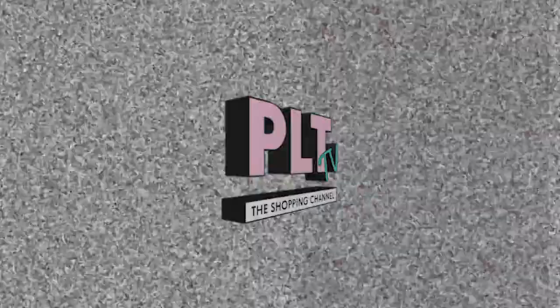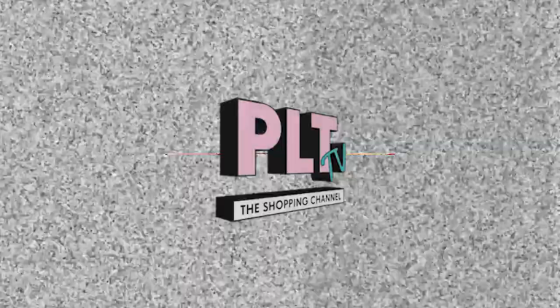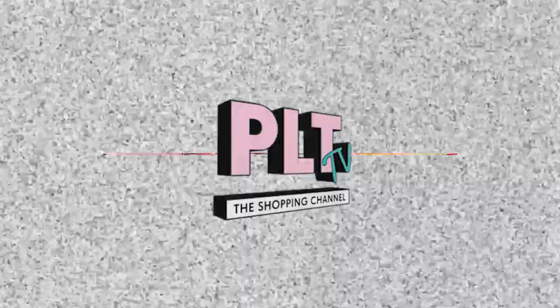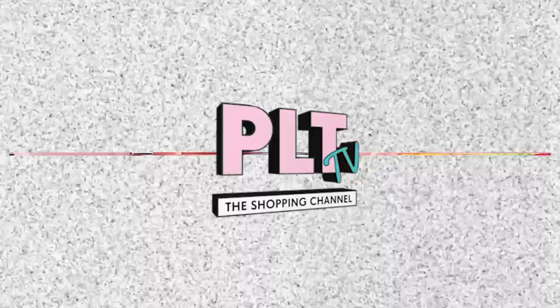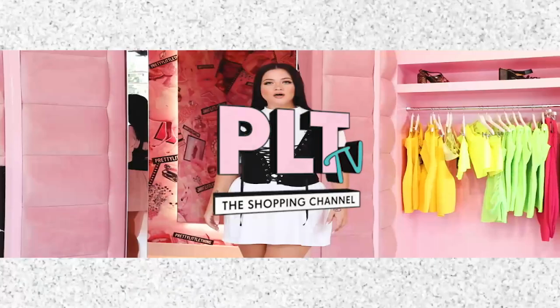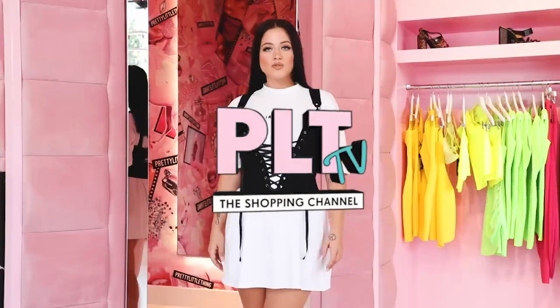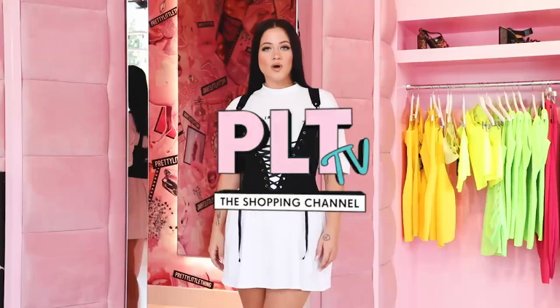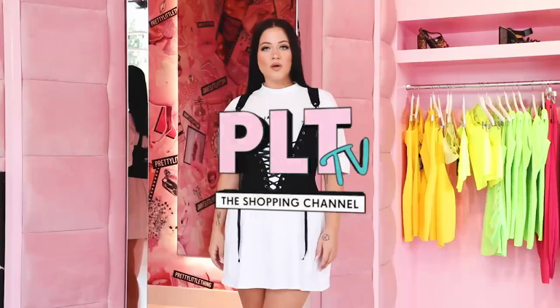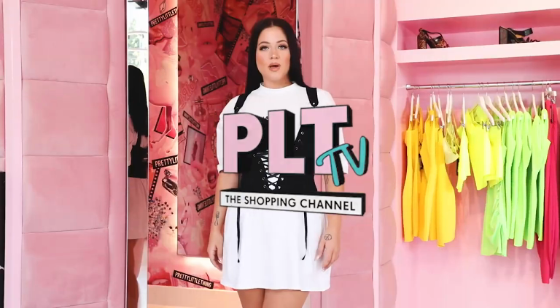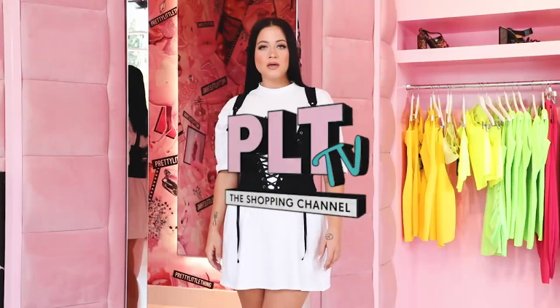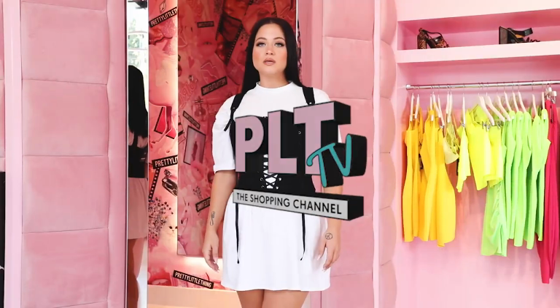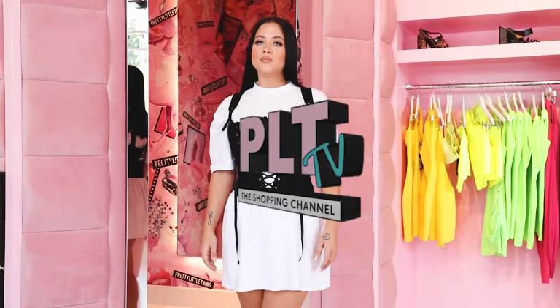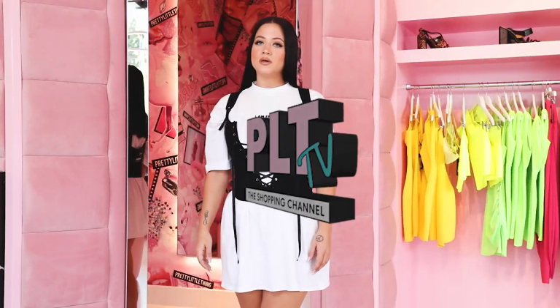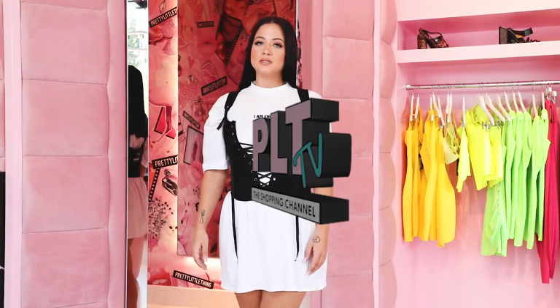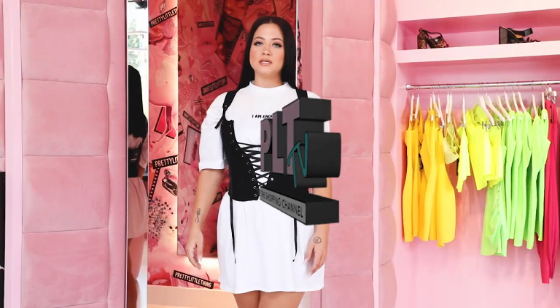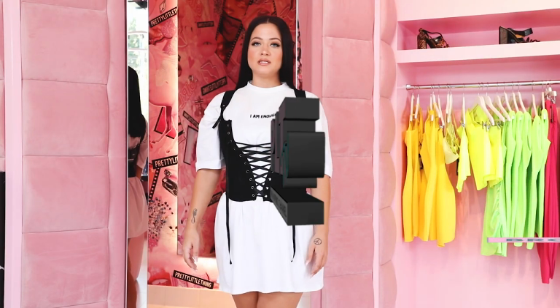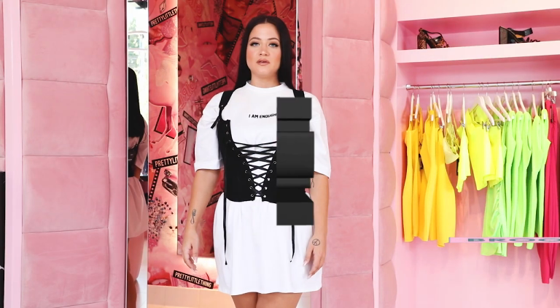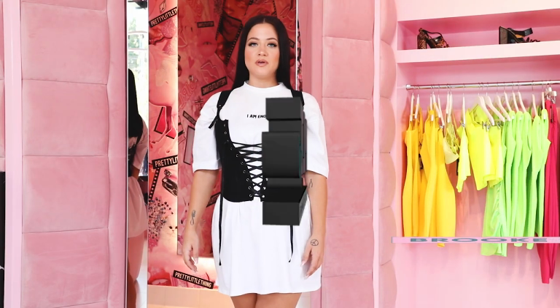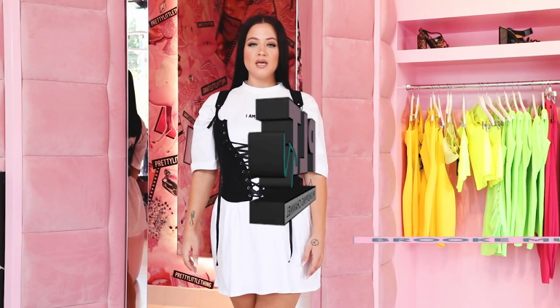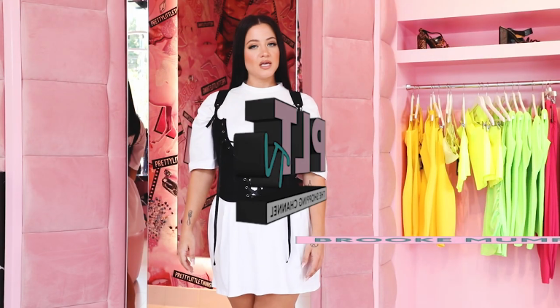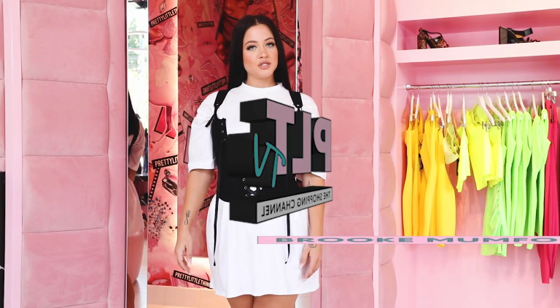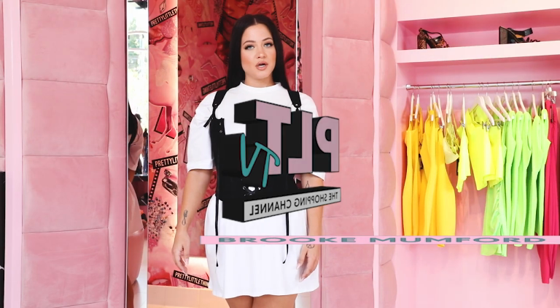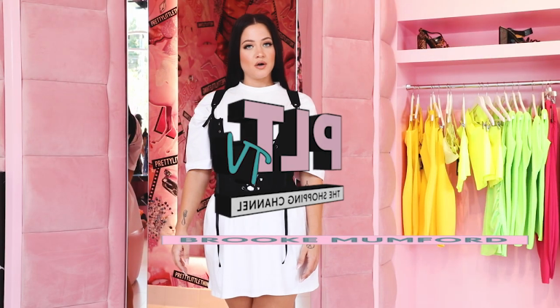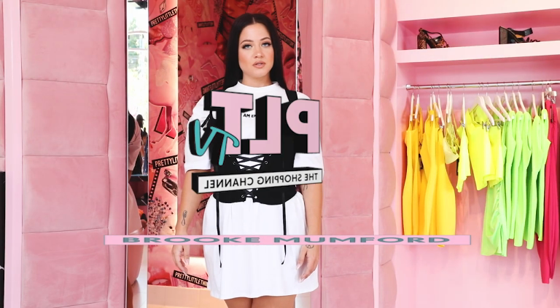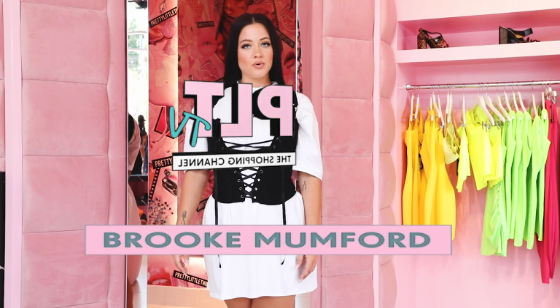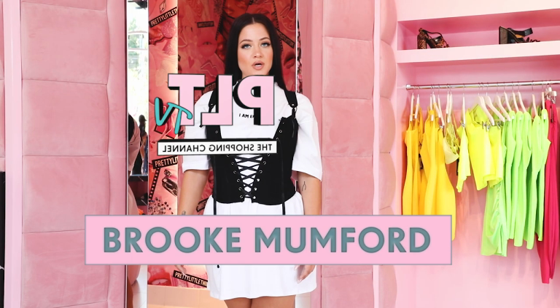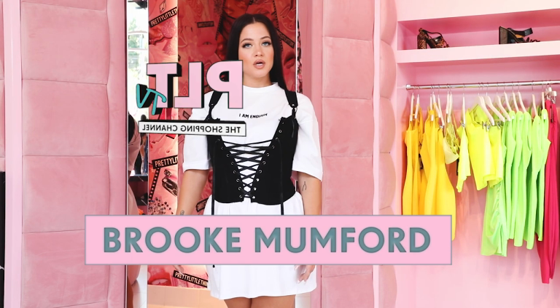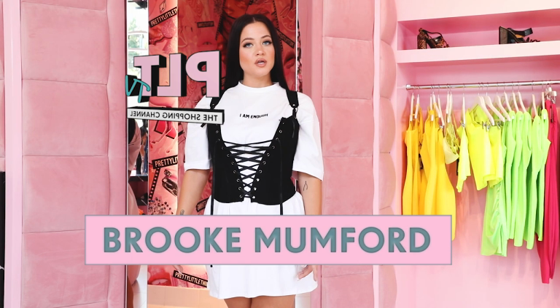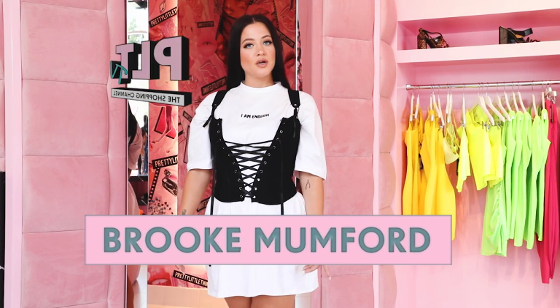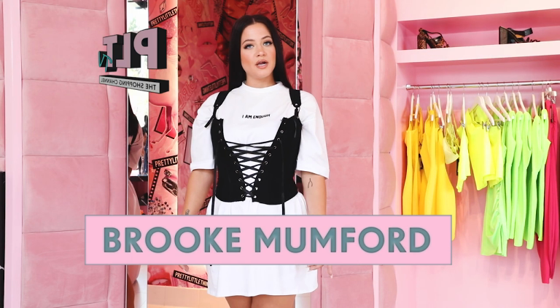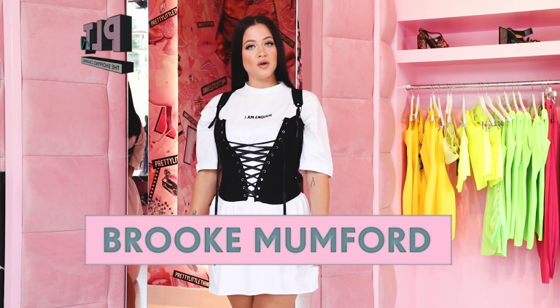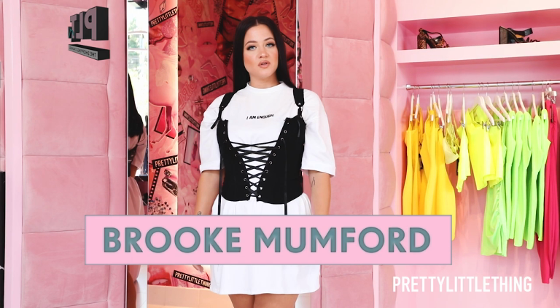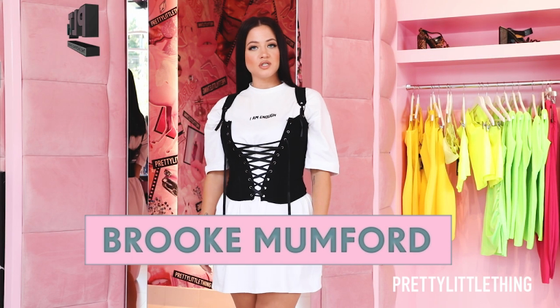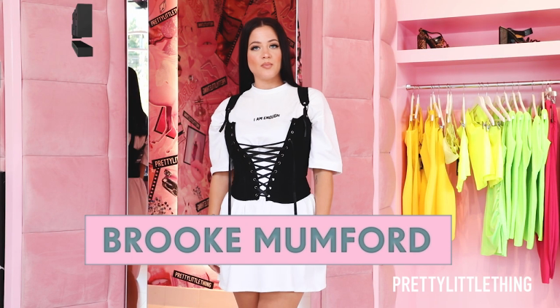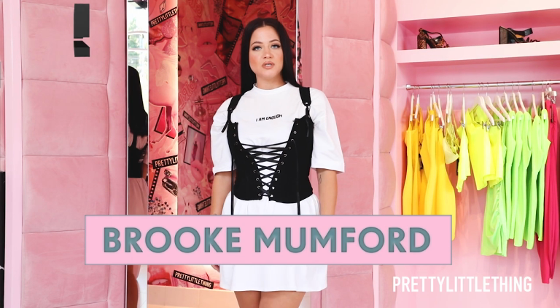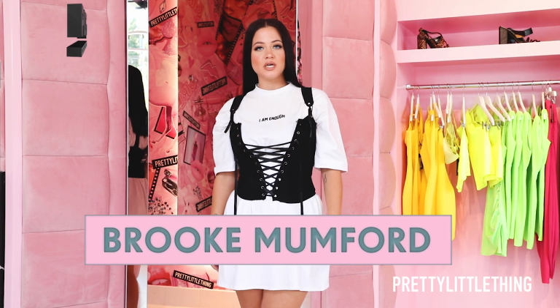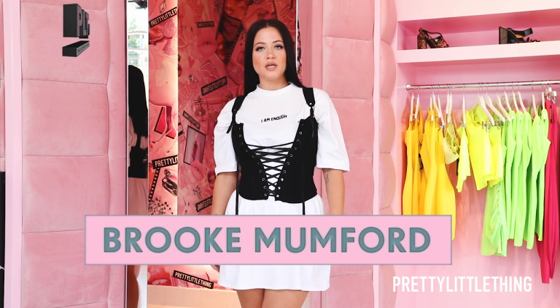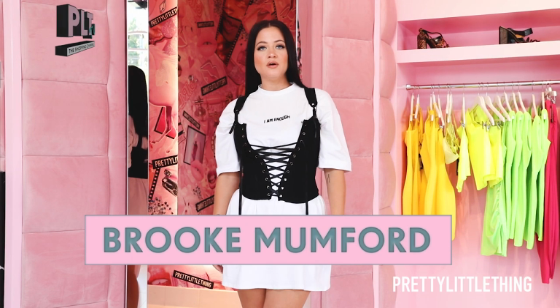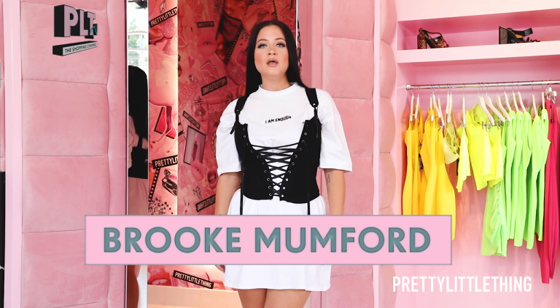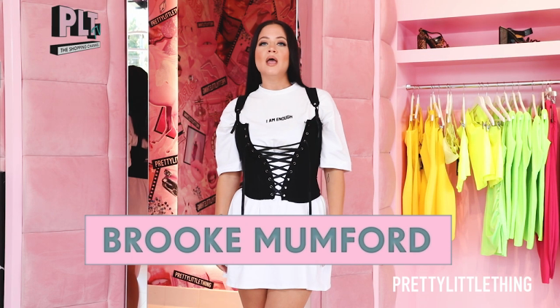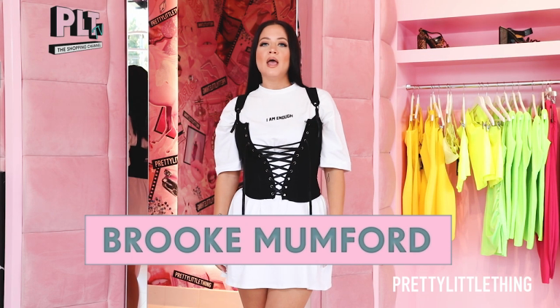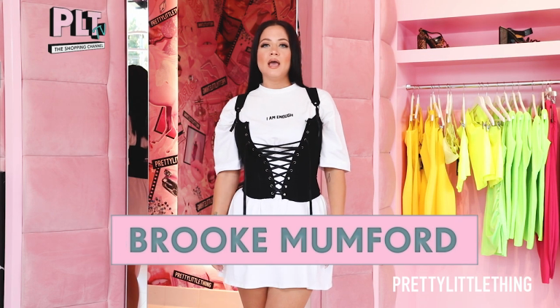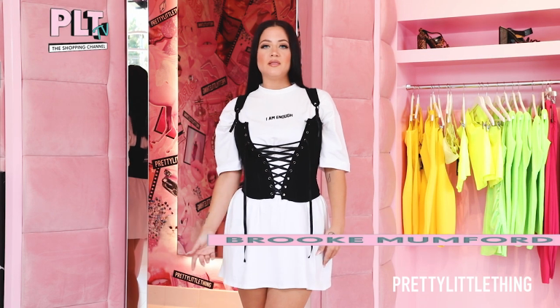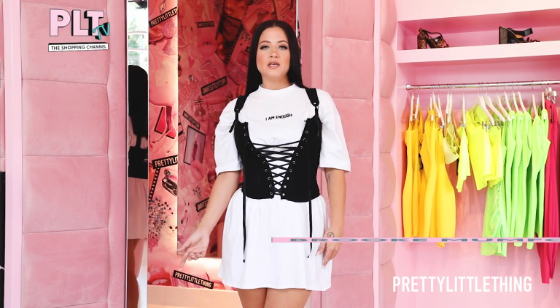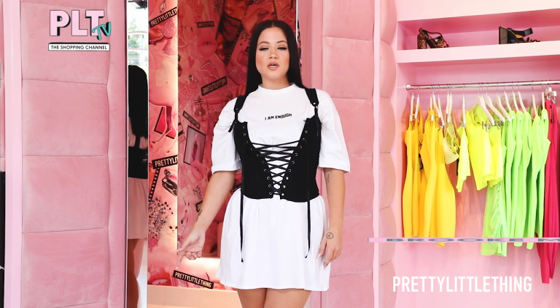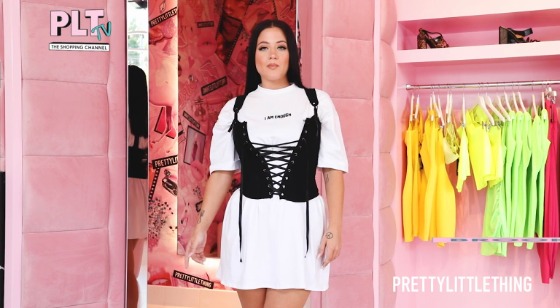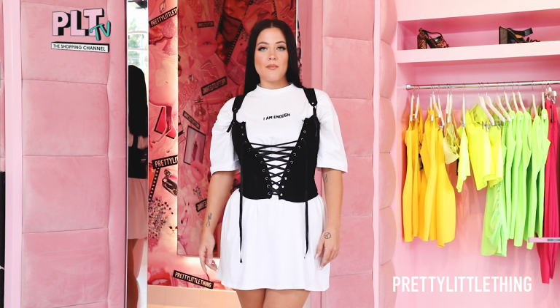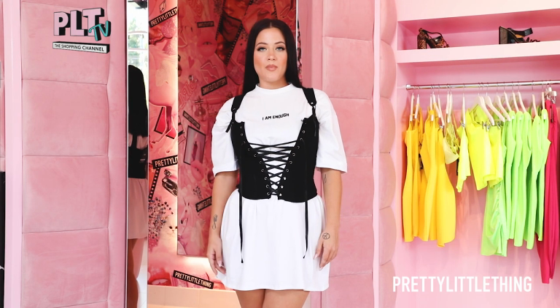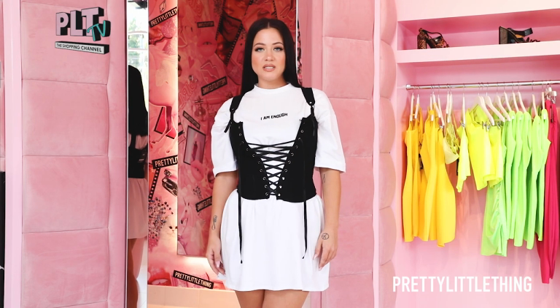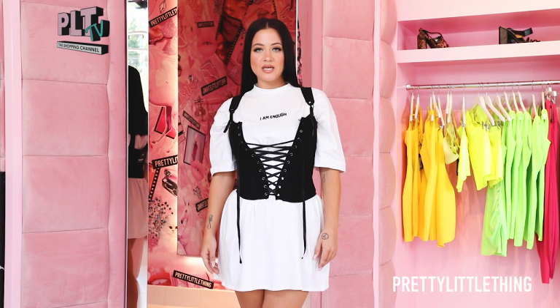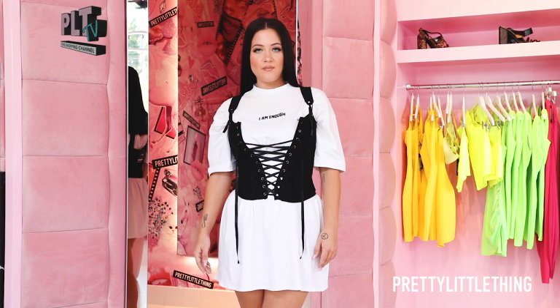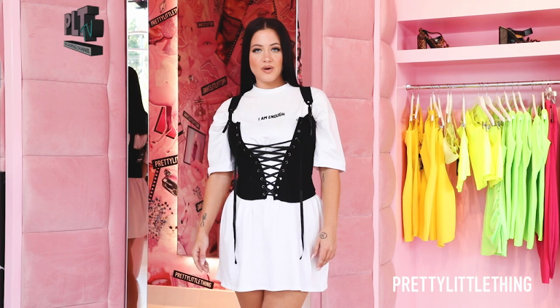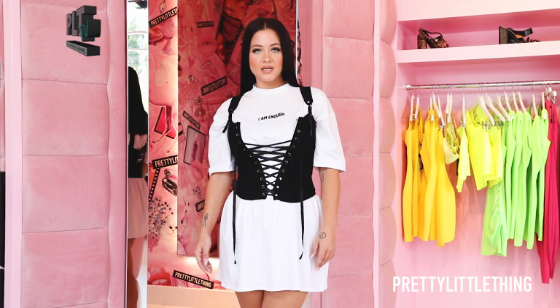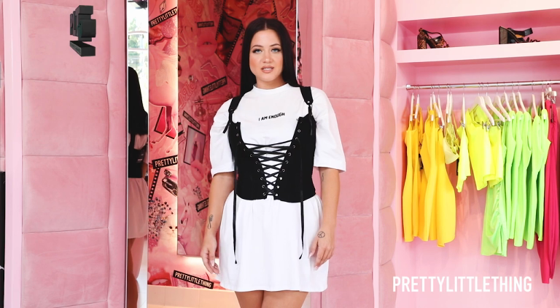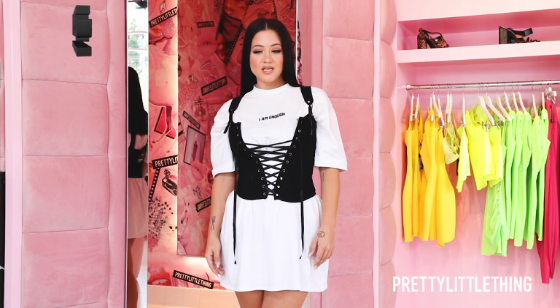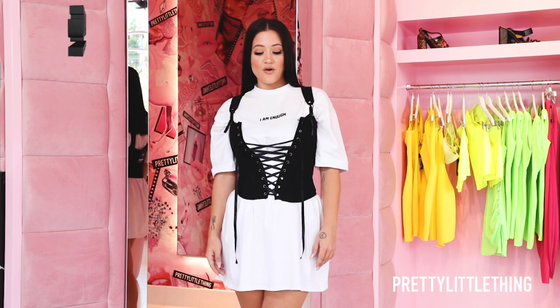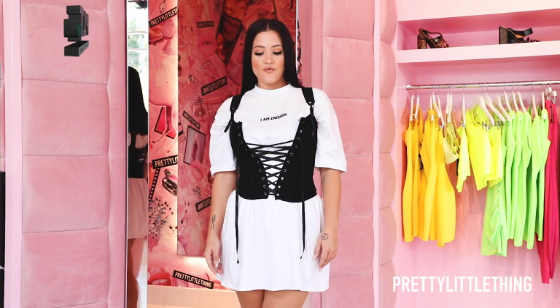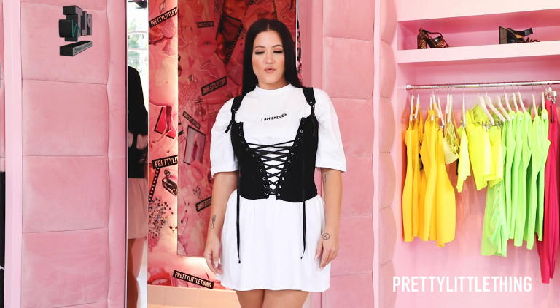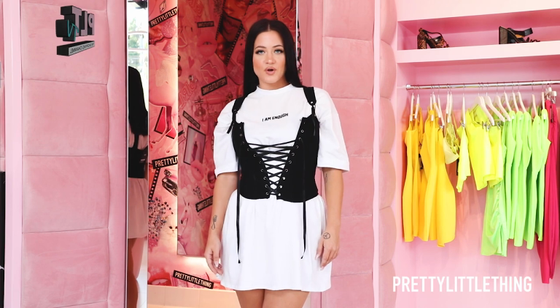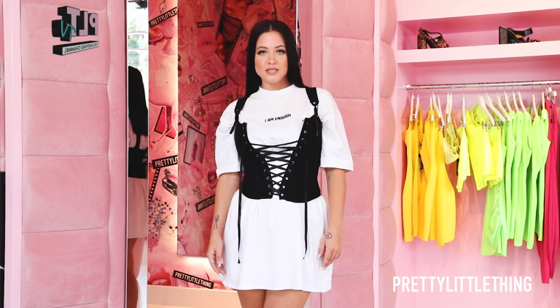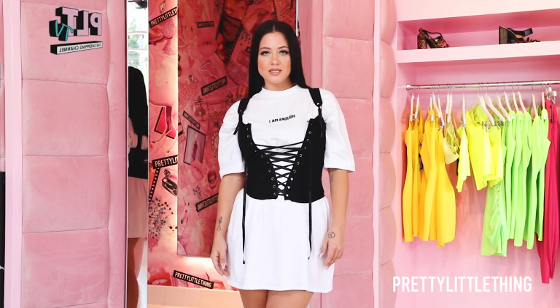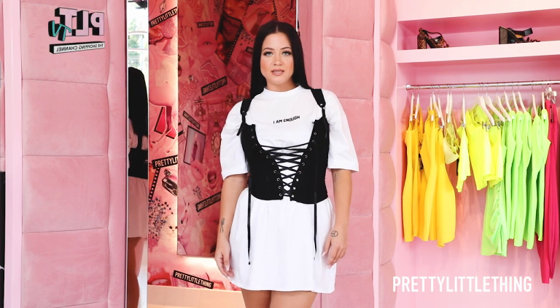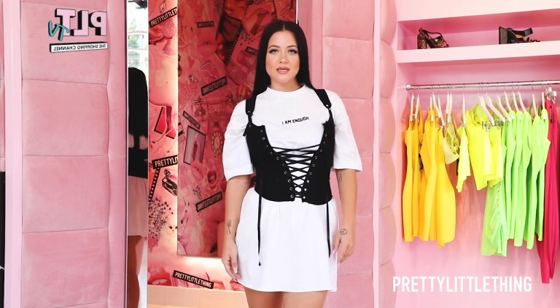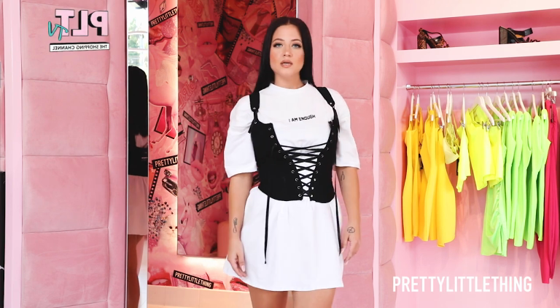Hi dolls, welcome back to PLT TV. It's your host Brooke. You're here on the shopping channel and these are my must-have prints for the season.